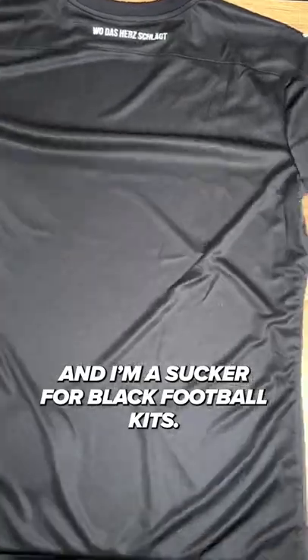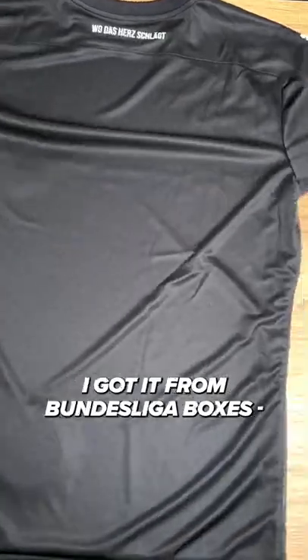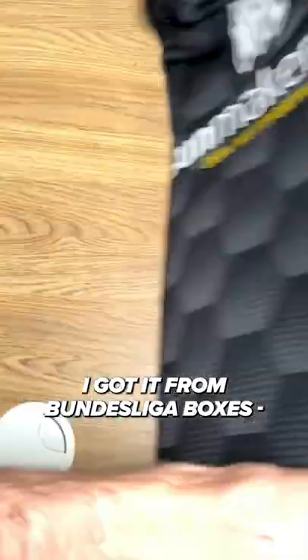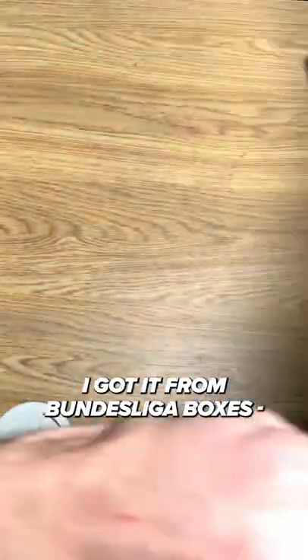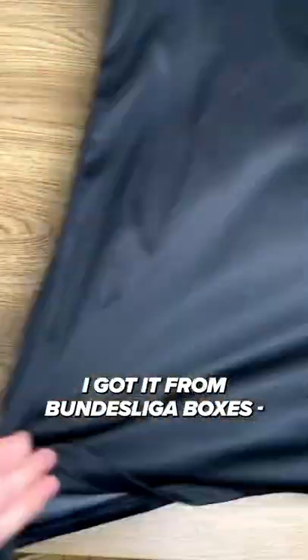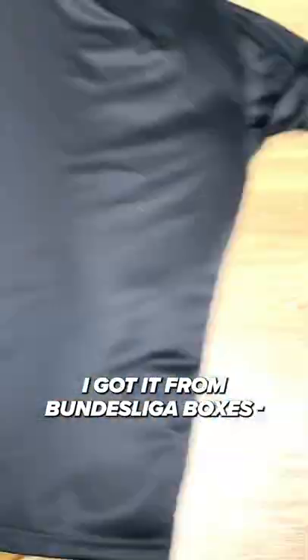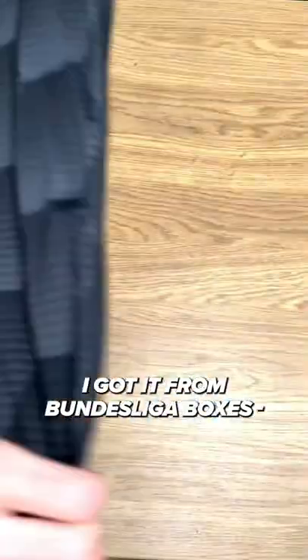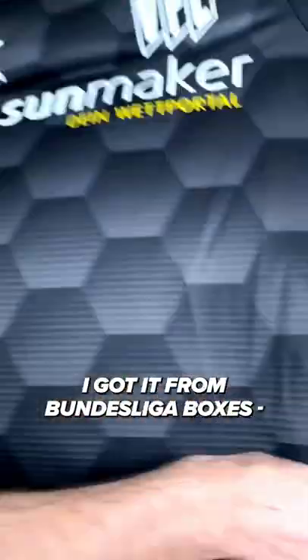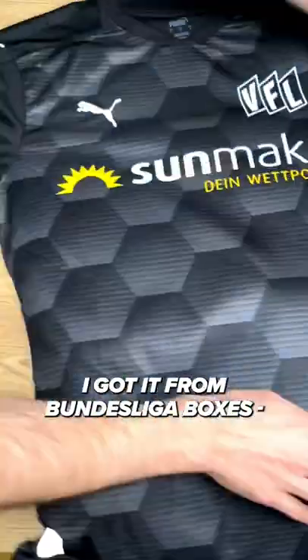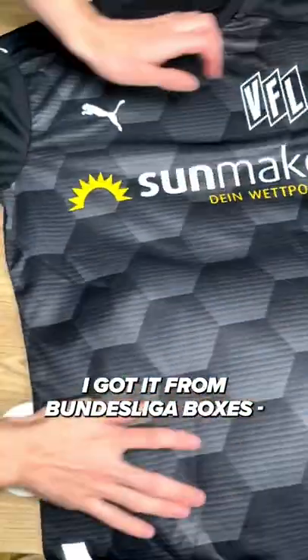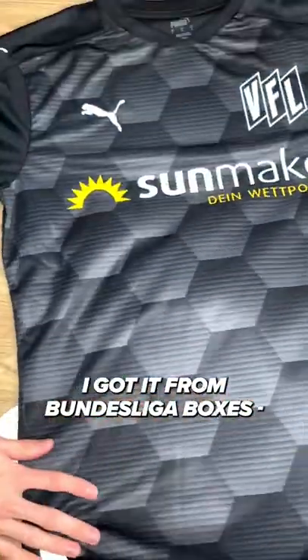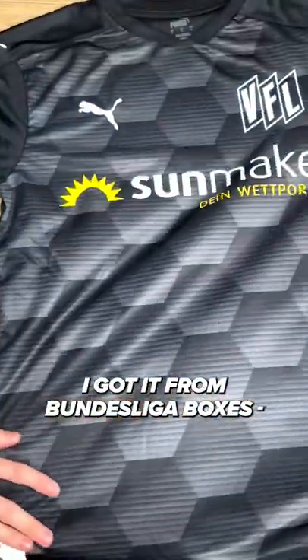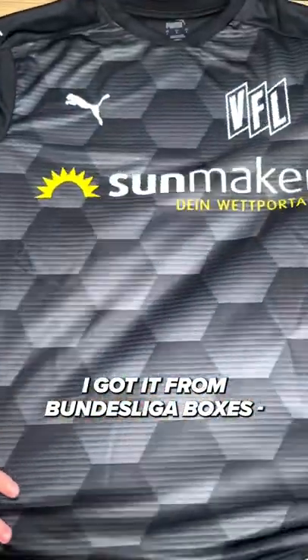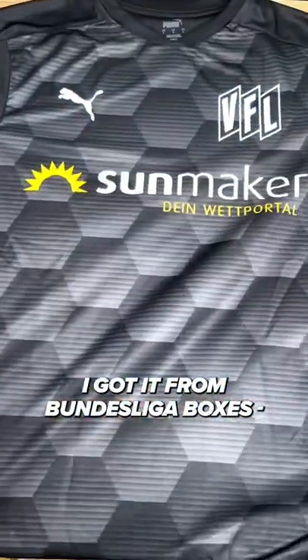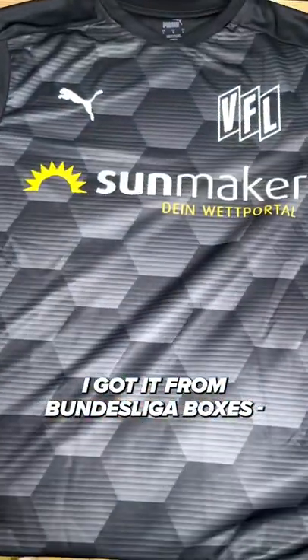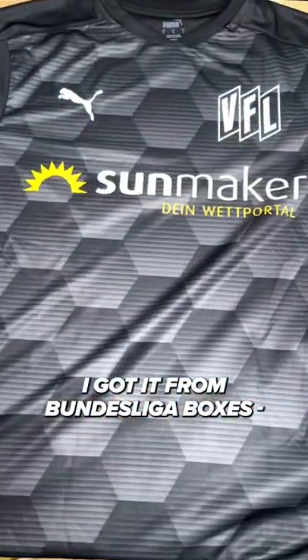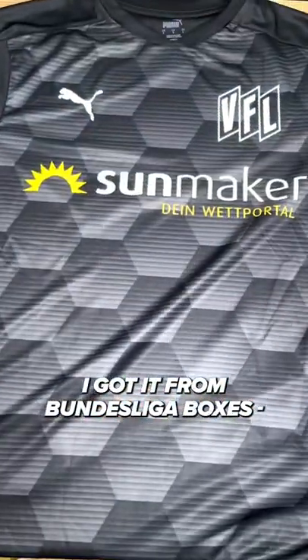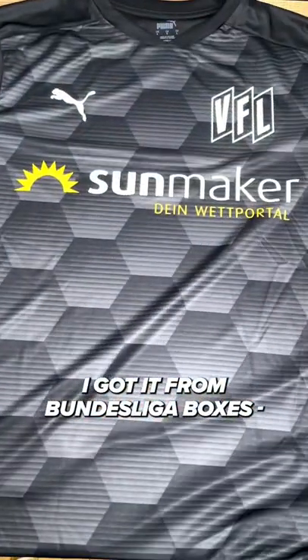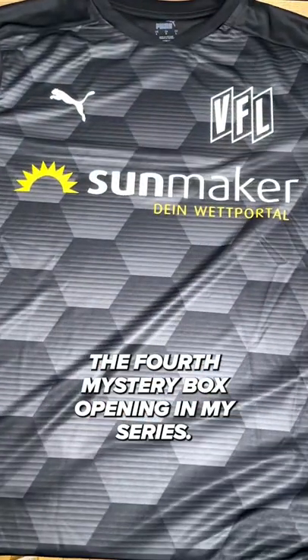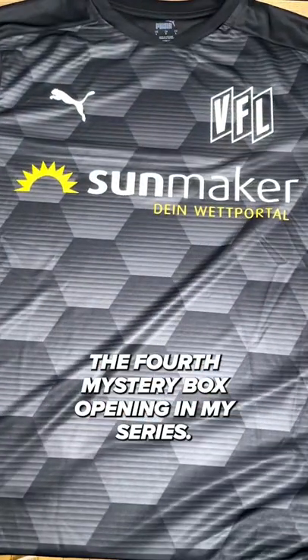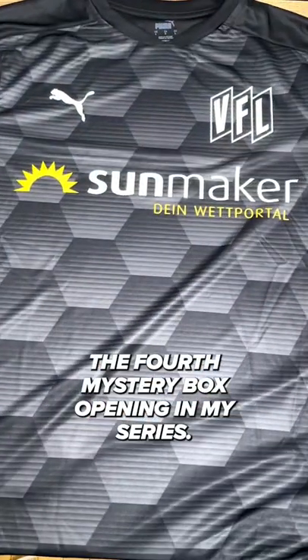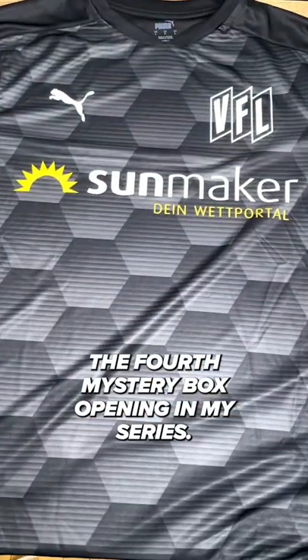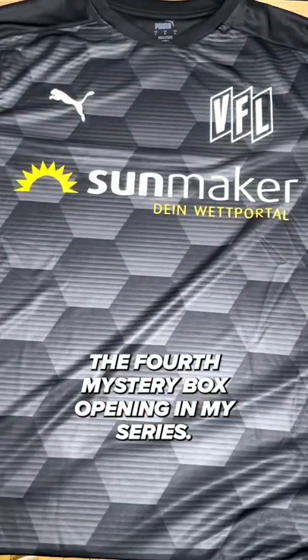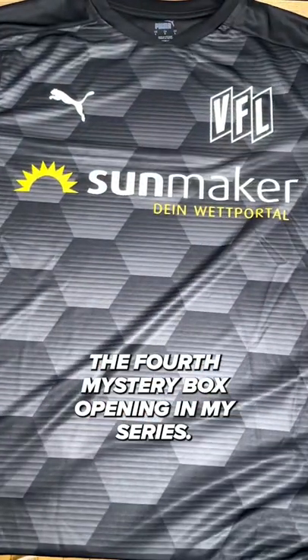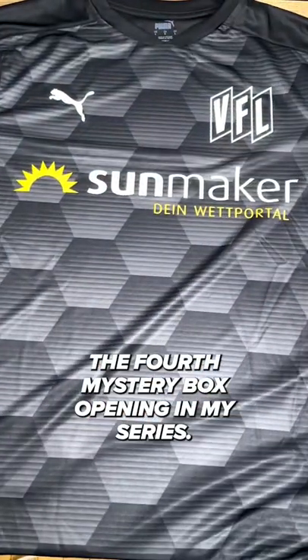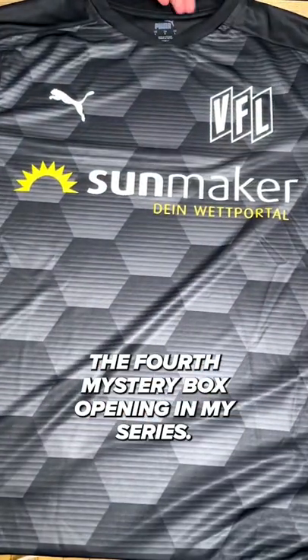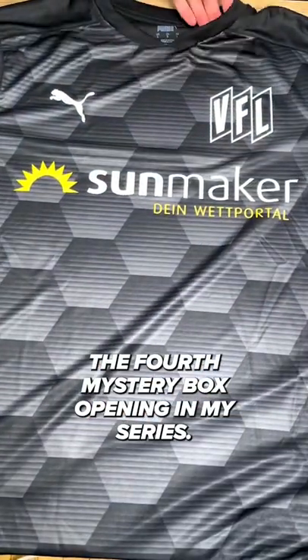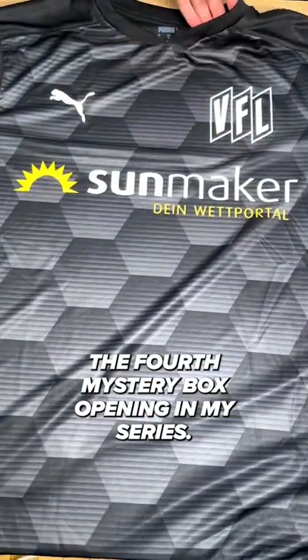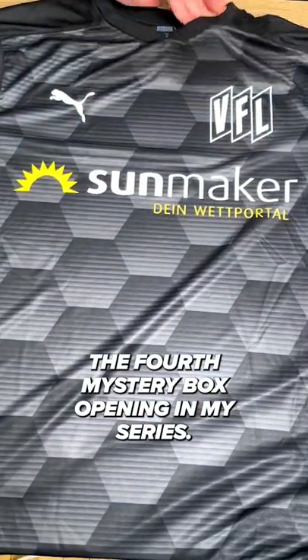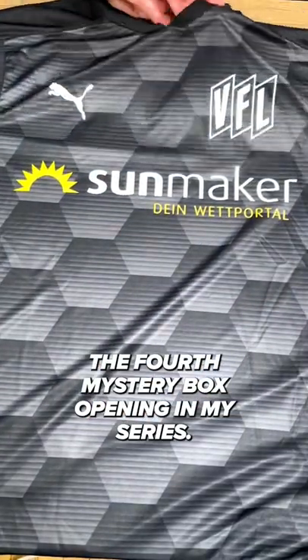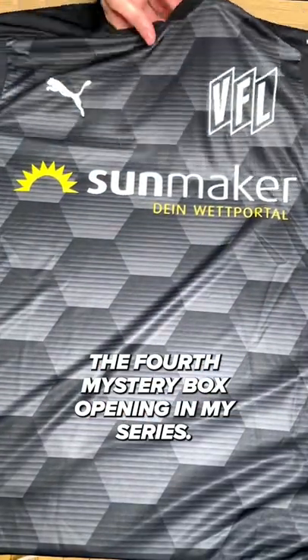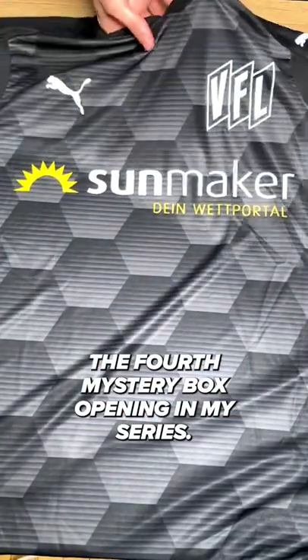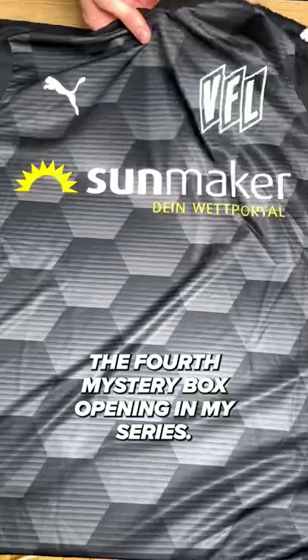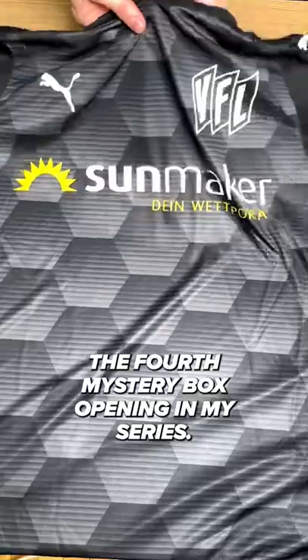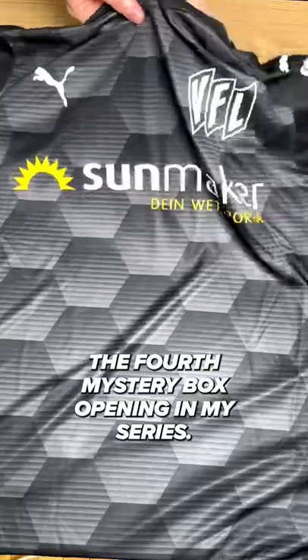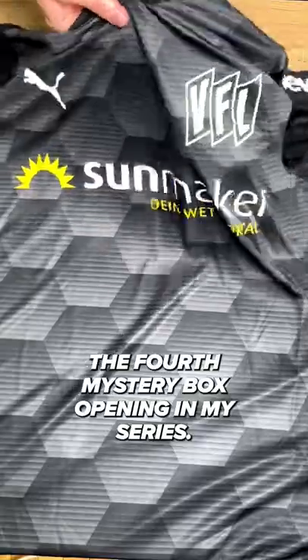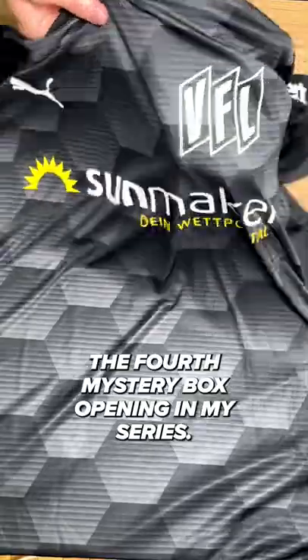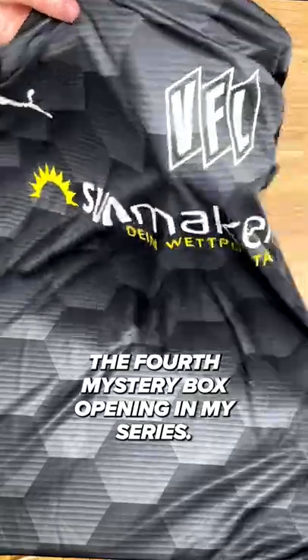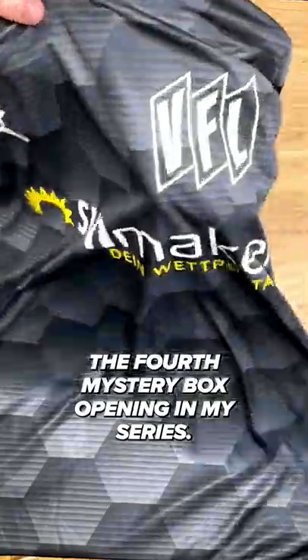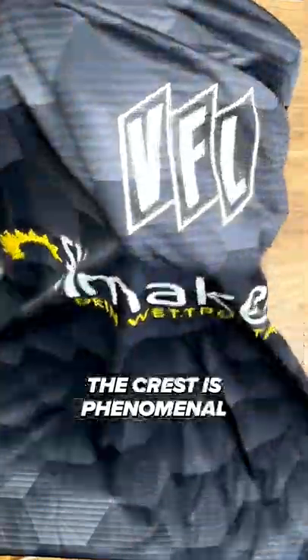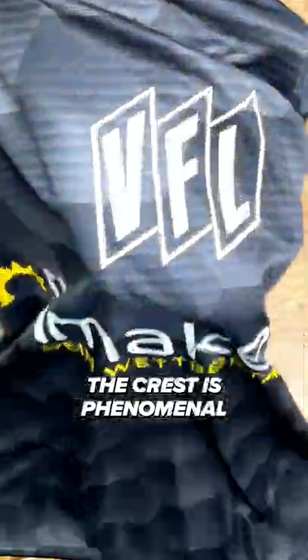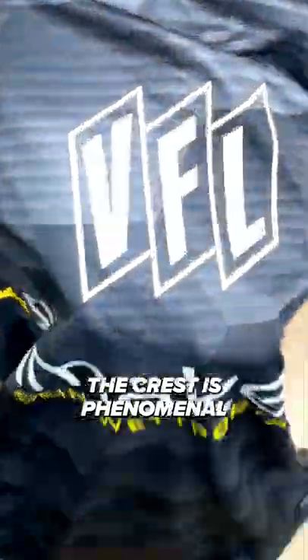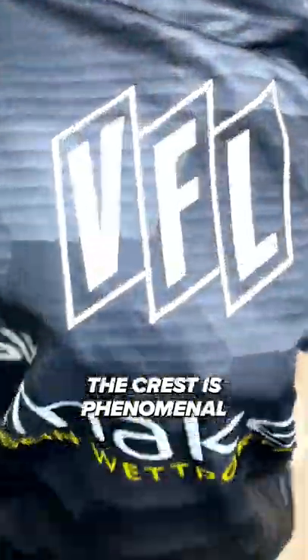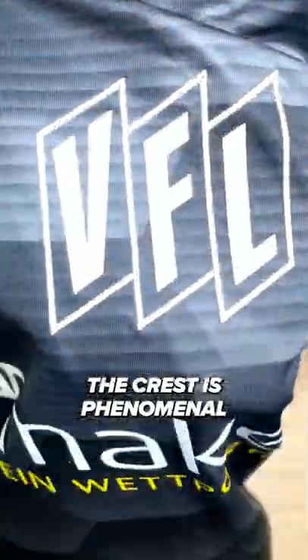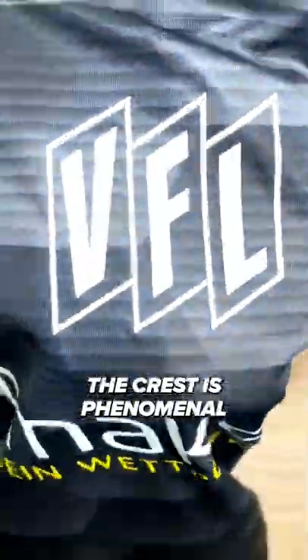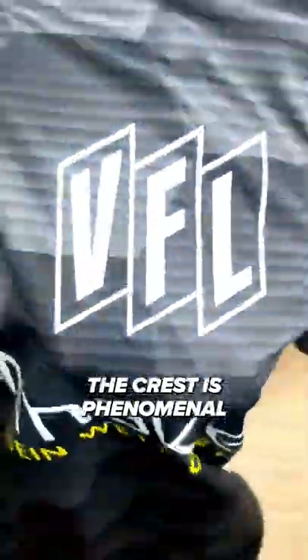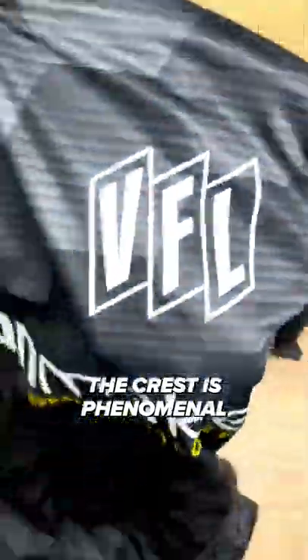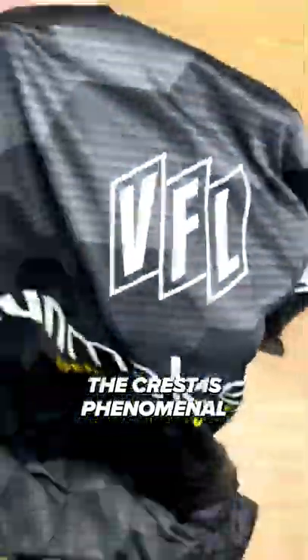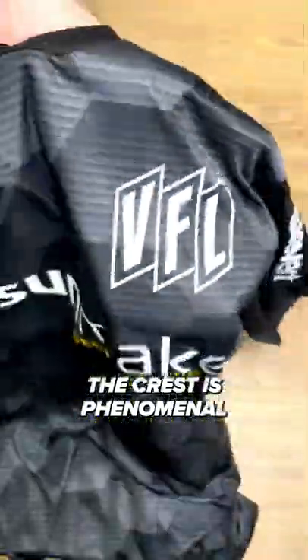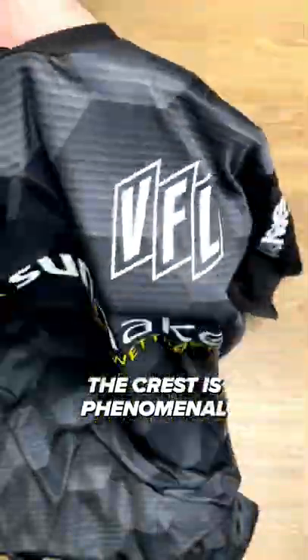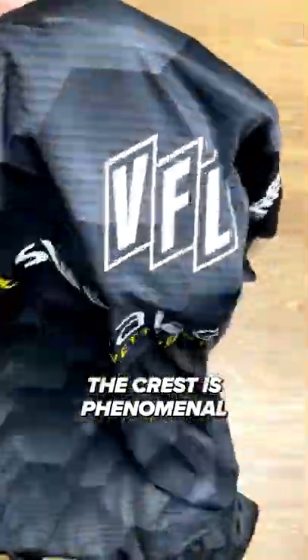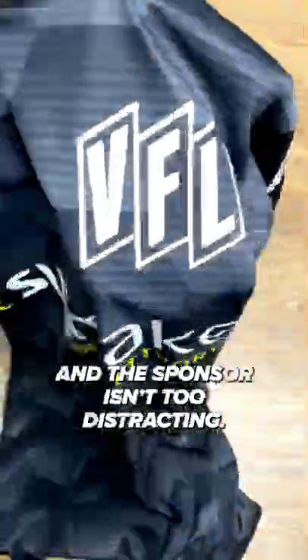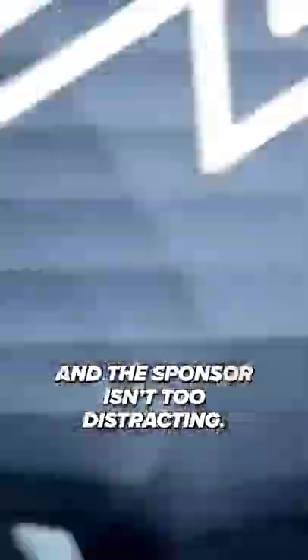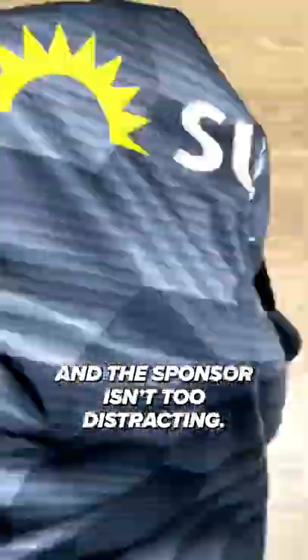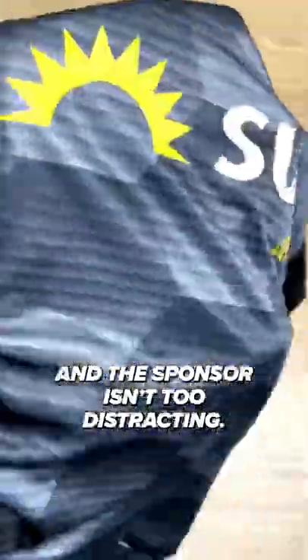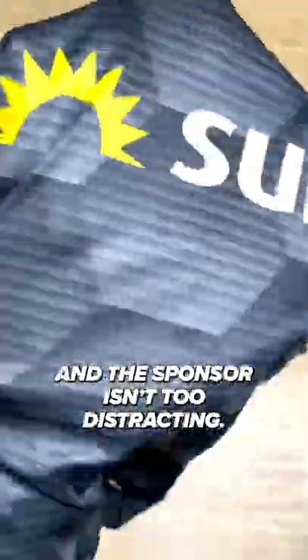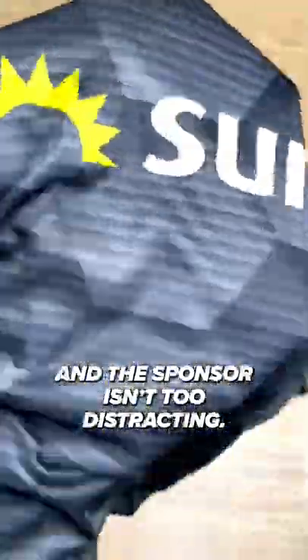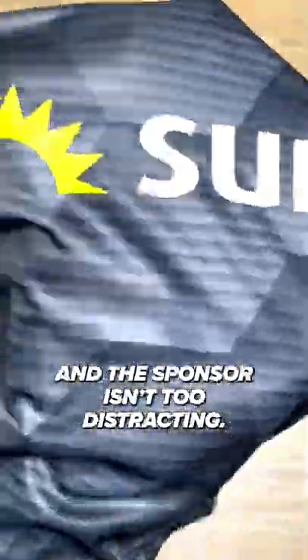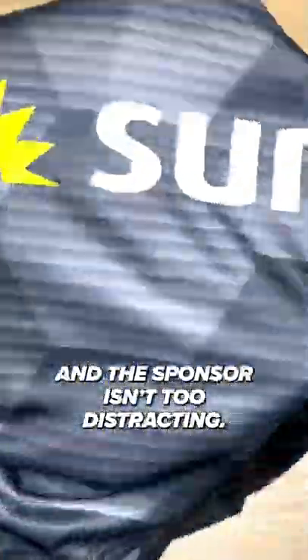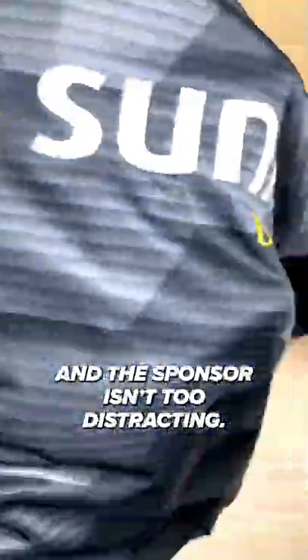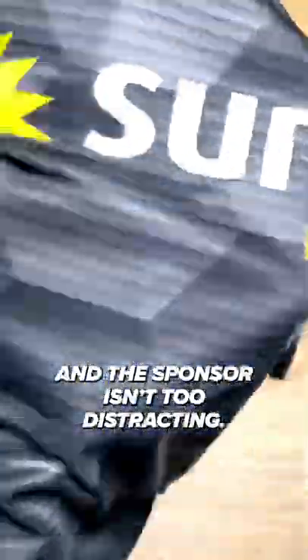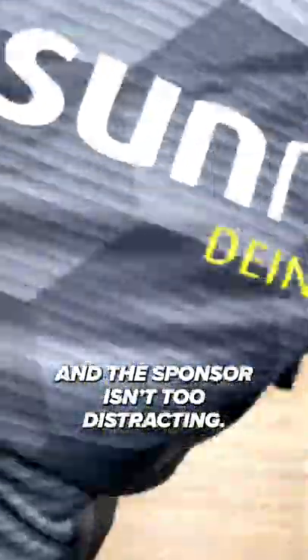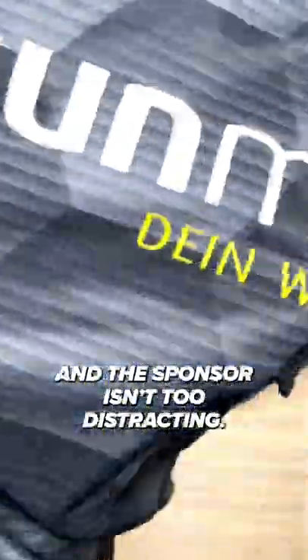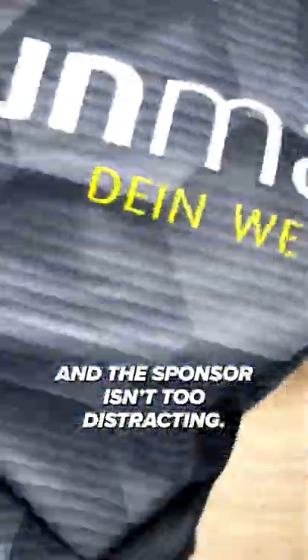I got it from Bundesliga Boxes, the fourth mystery box opening in my series. The crest is phenomenal, and the sponsor isn't too distracting.